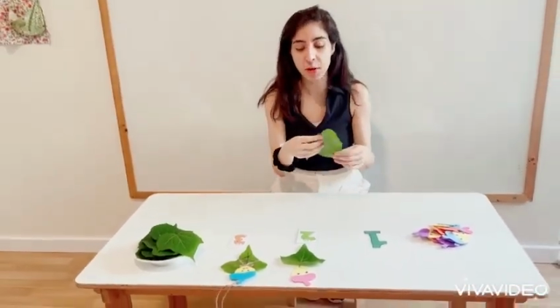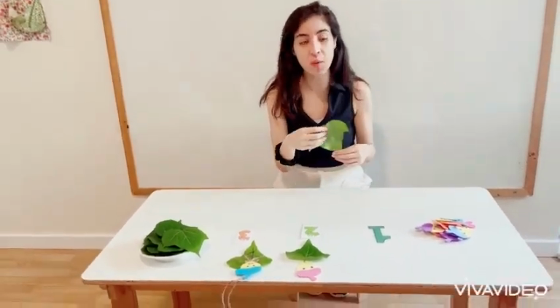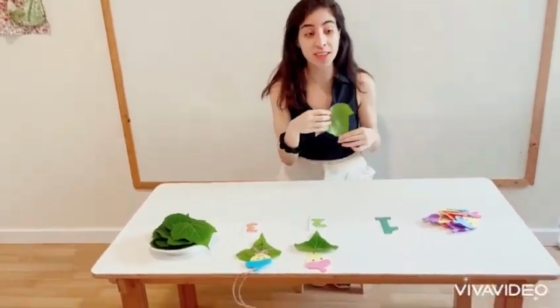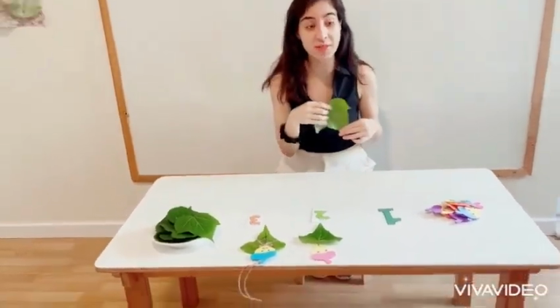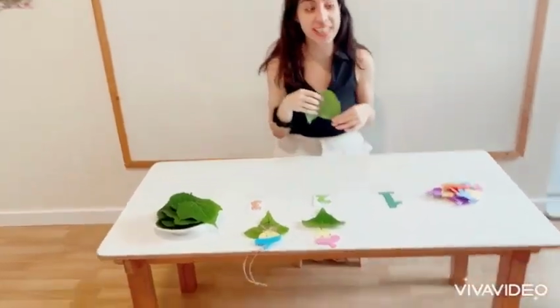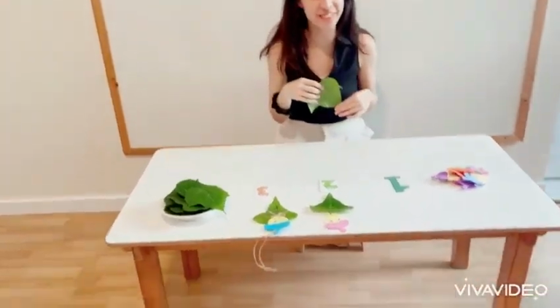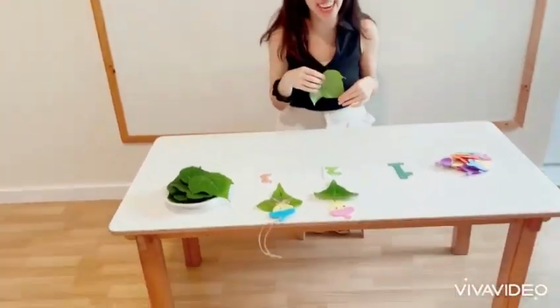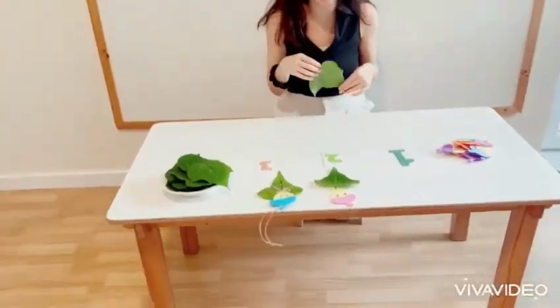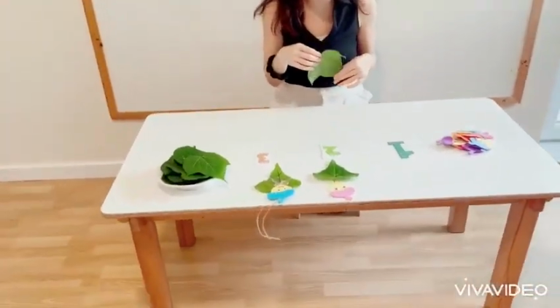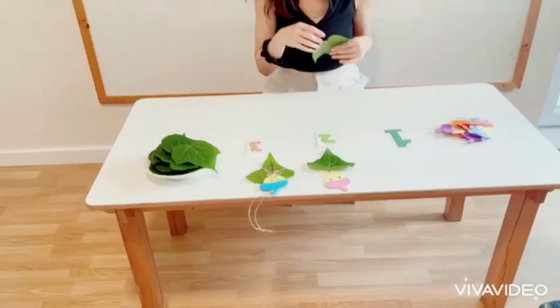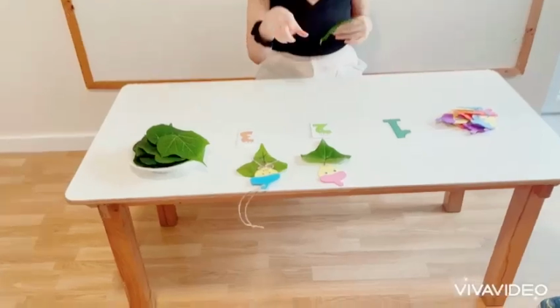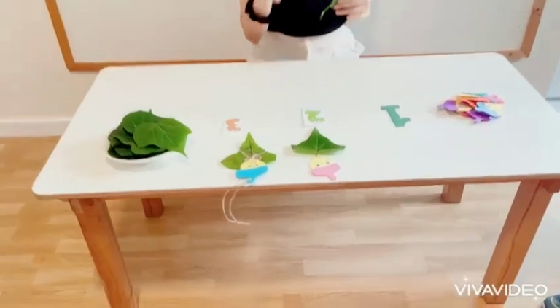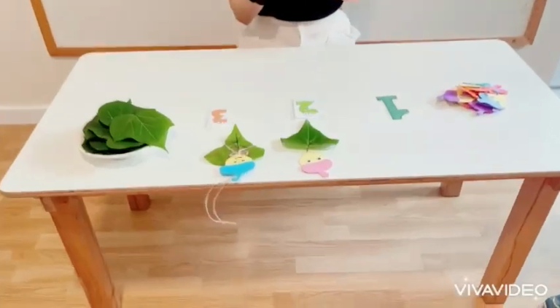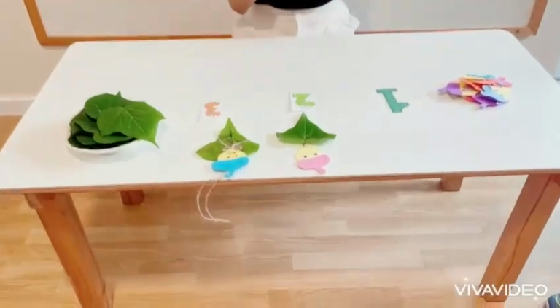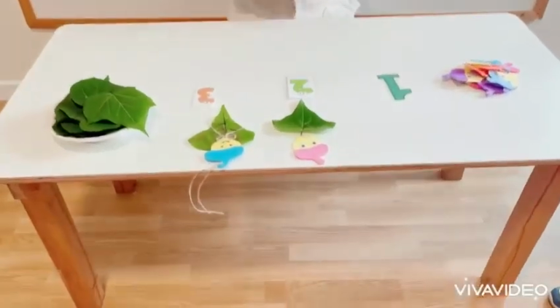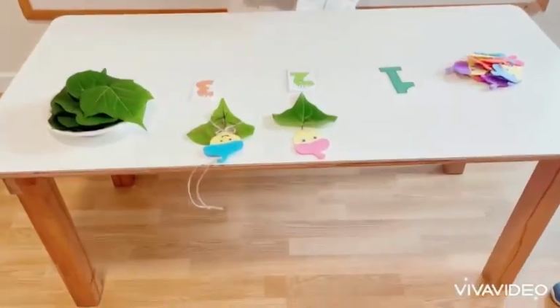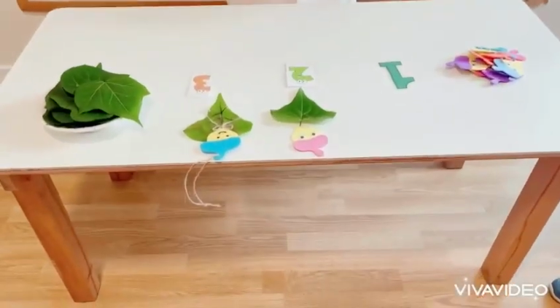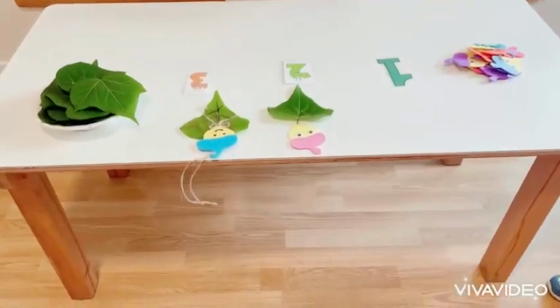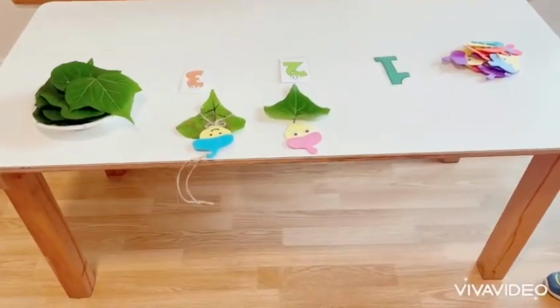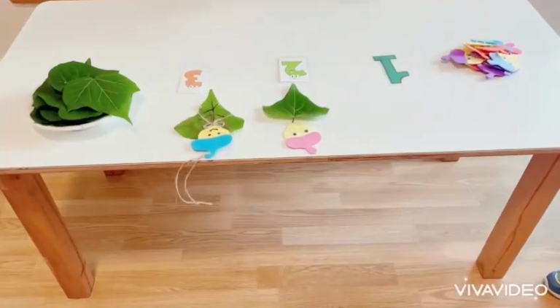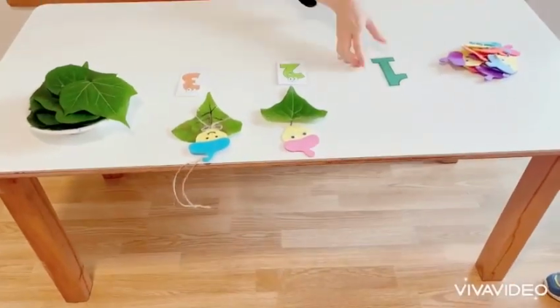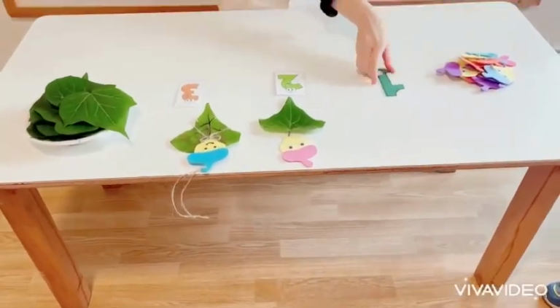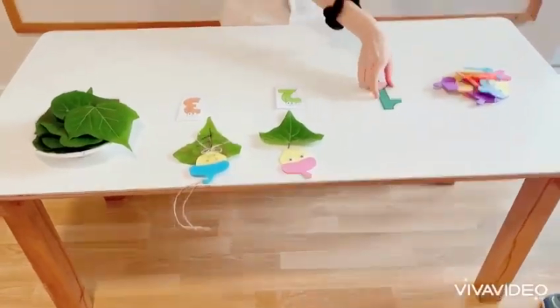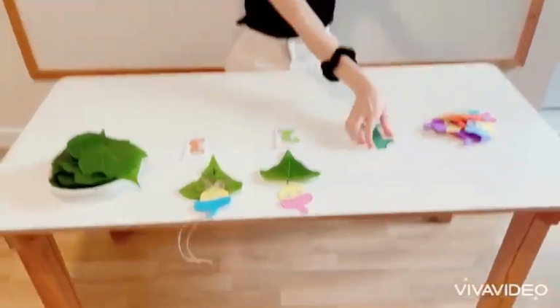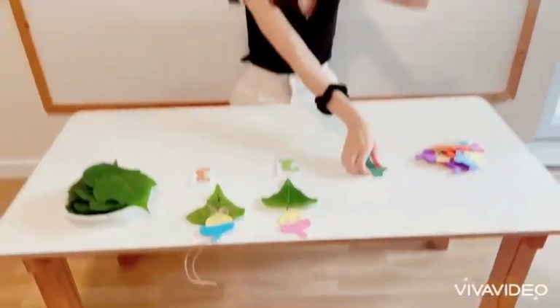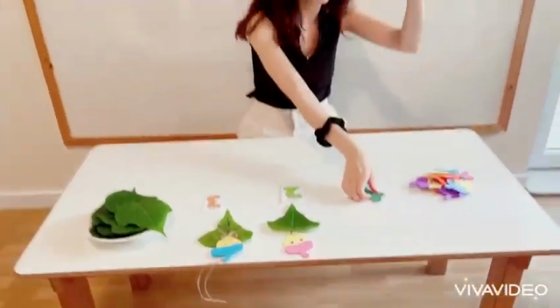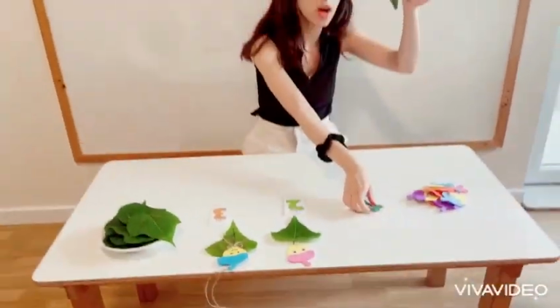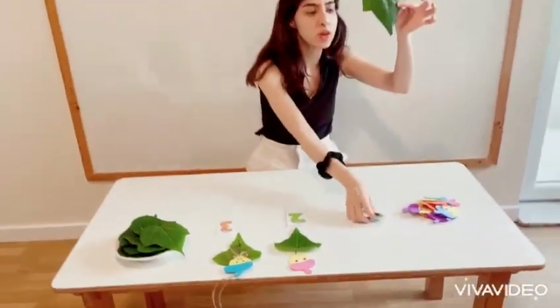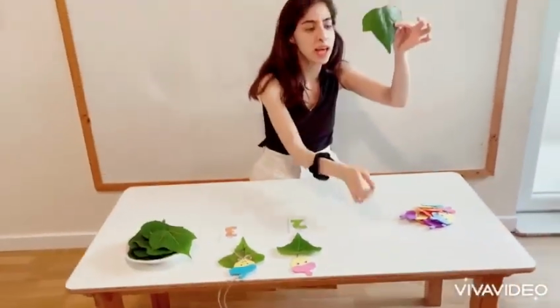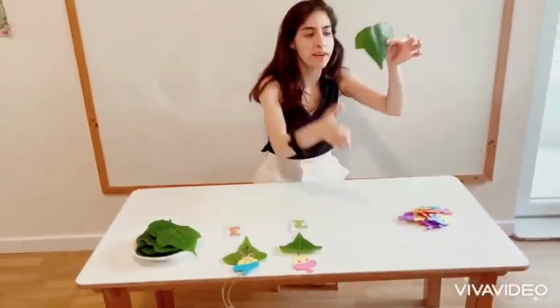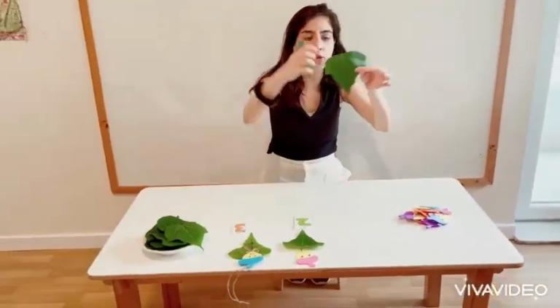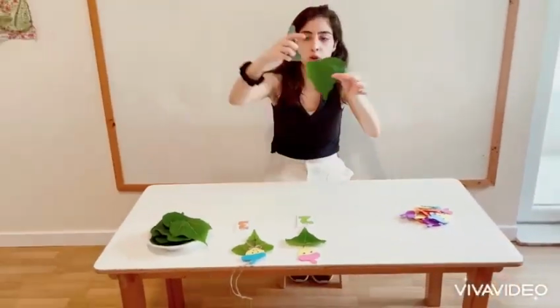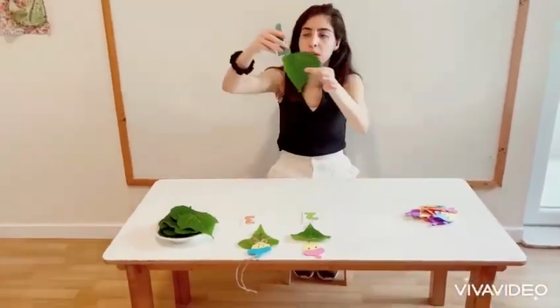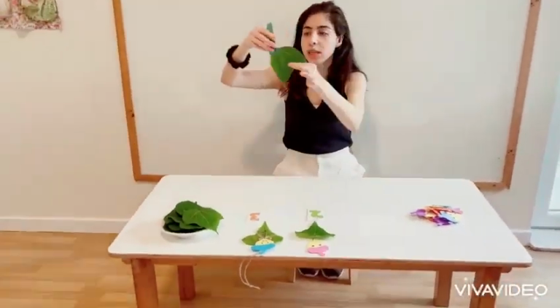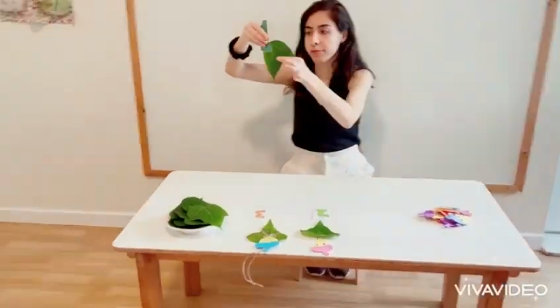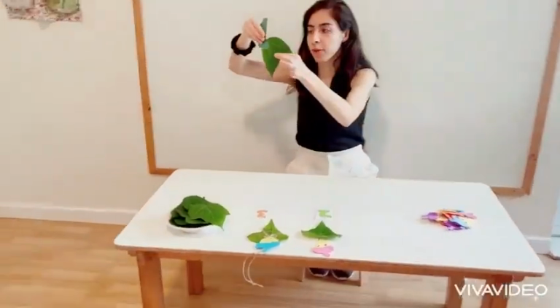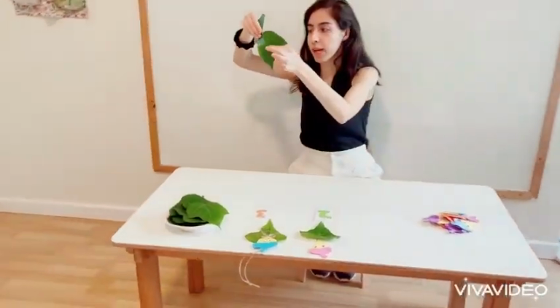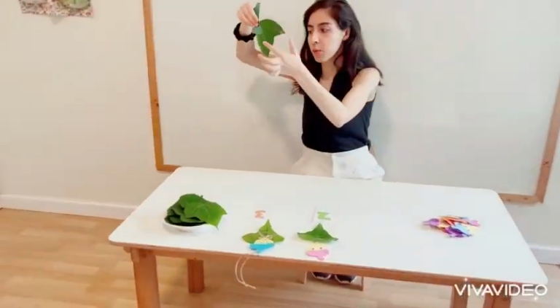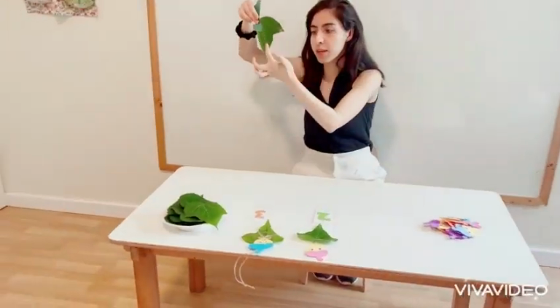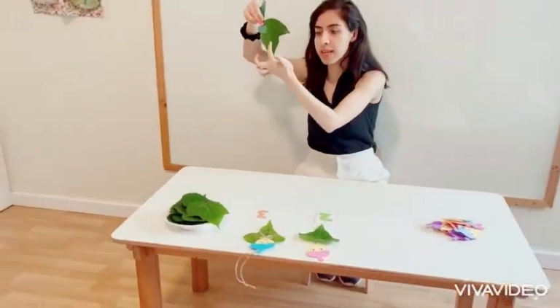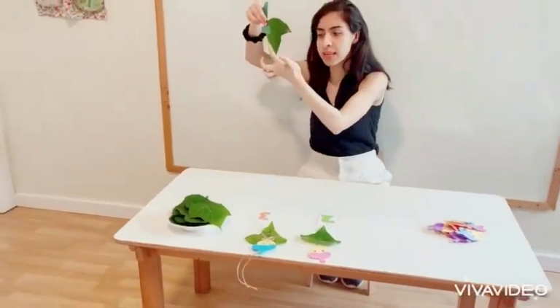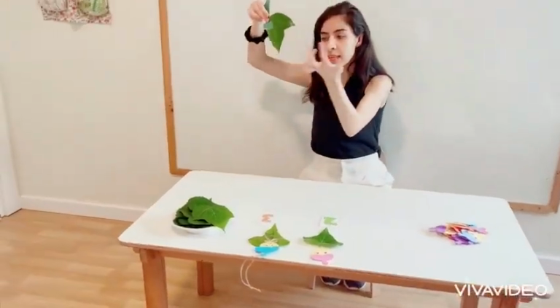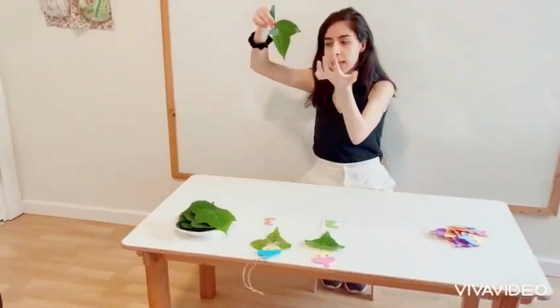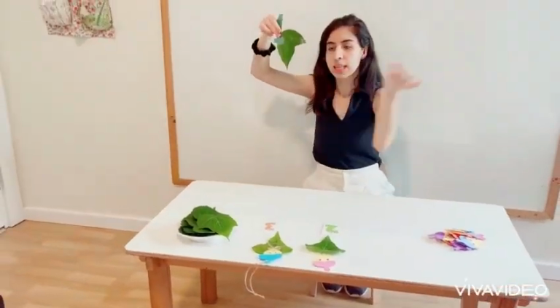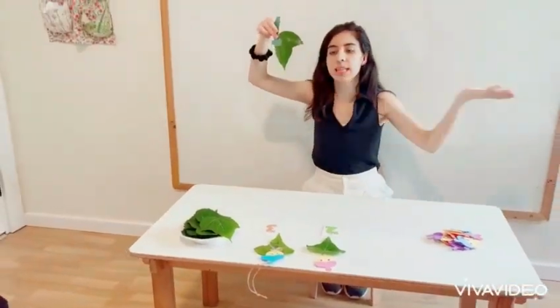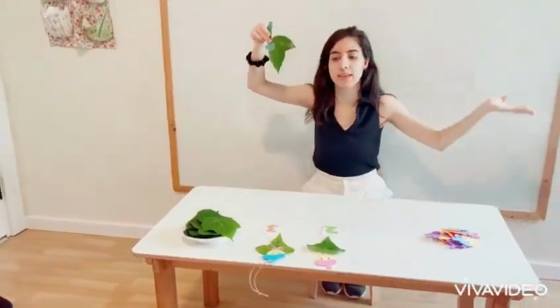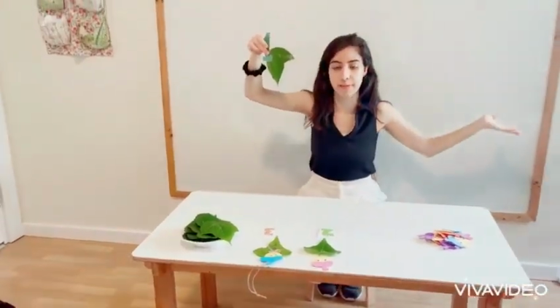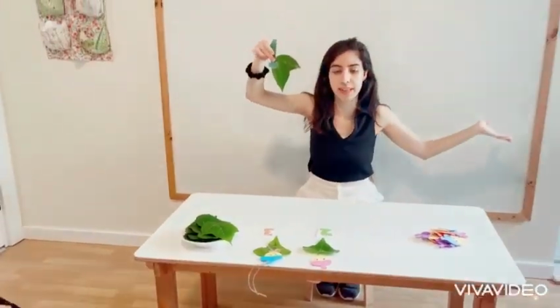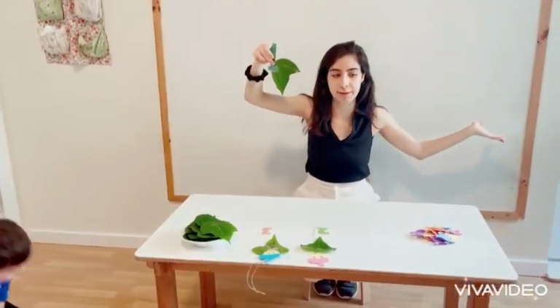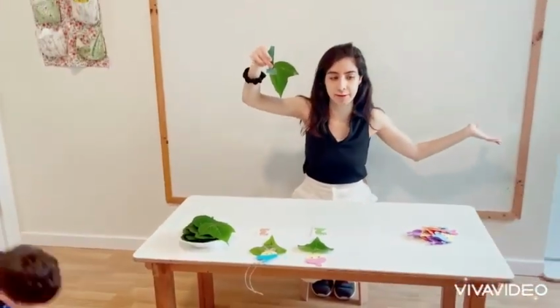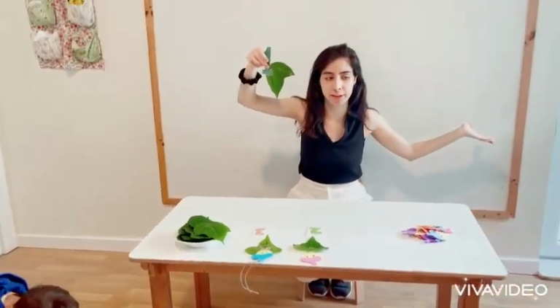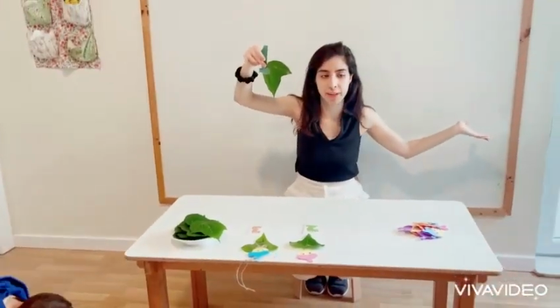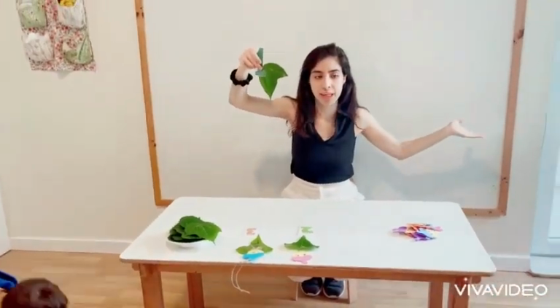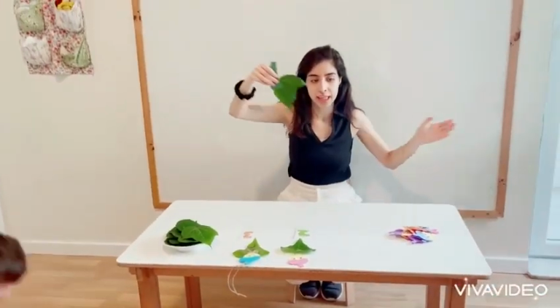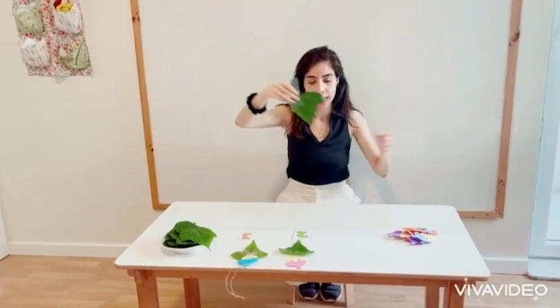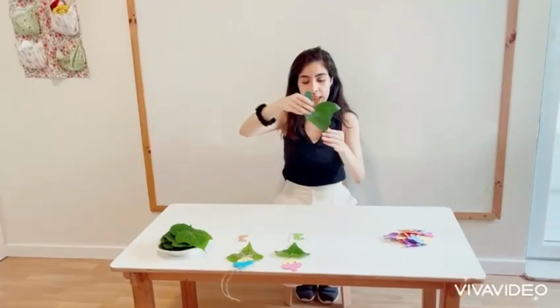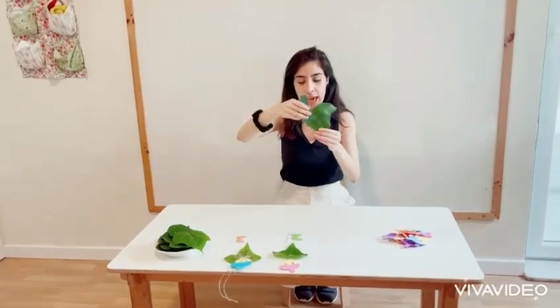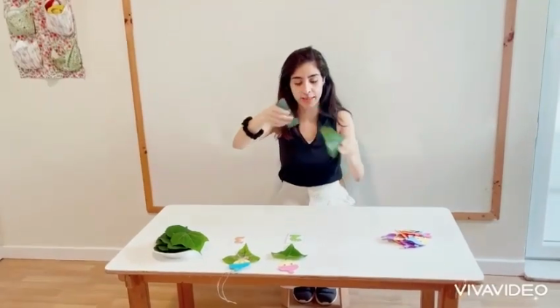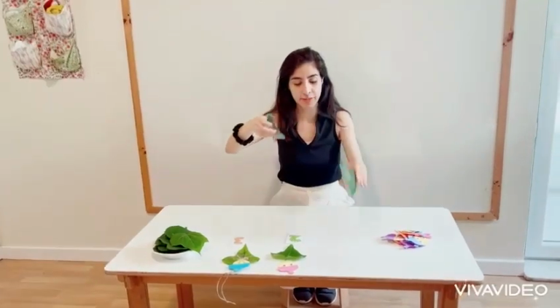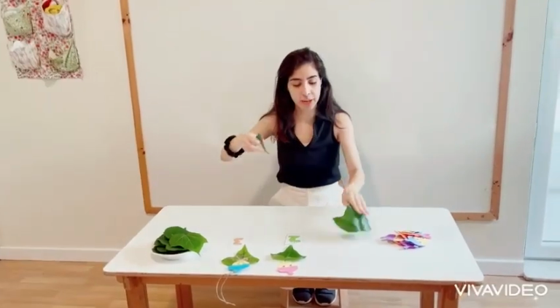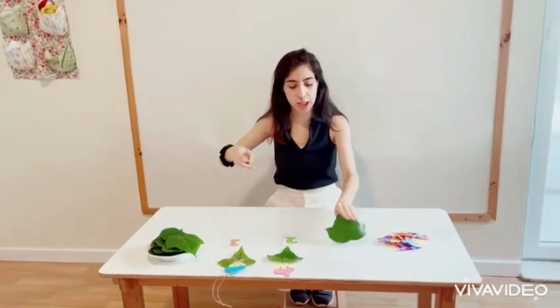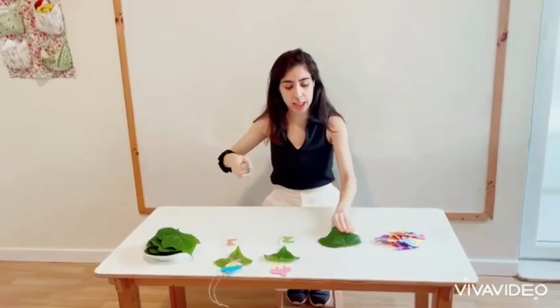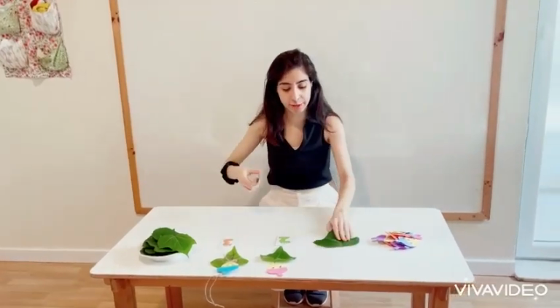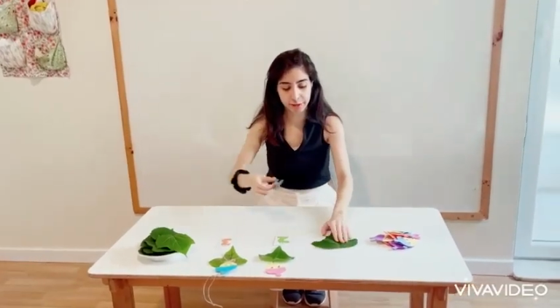So, we want to make a fairy tale out of the leaves. Step number one, I only have a normal leaf. What is it? Leaves! Yes, very good. Leaves!